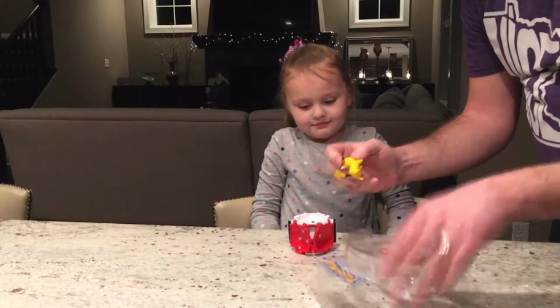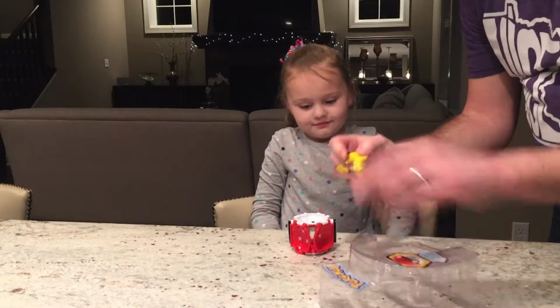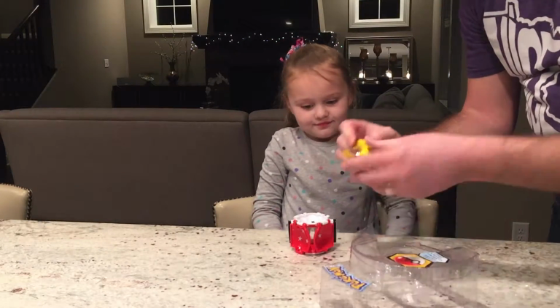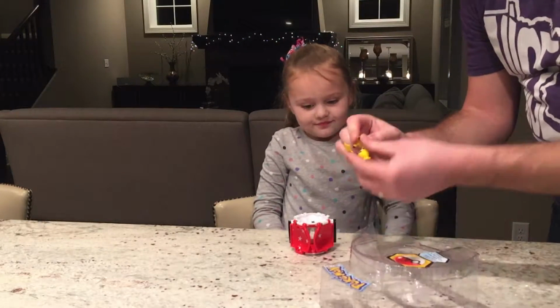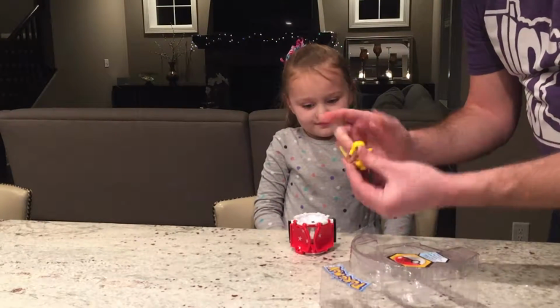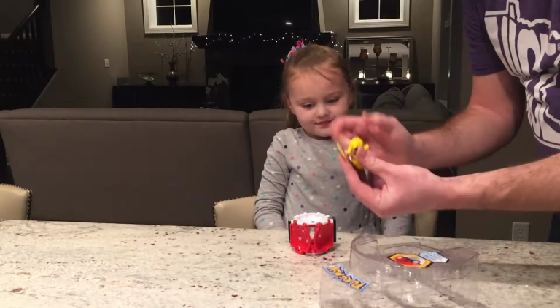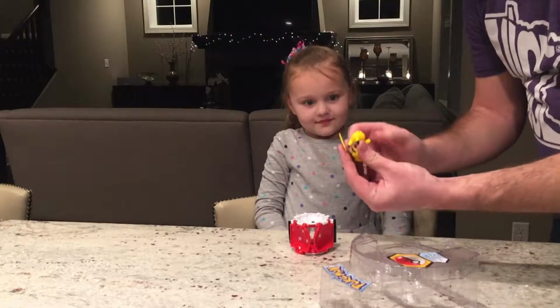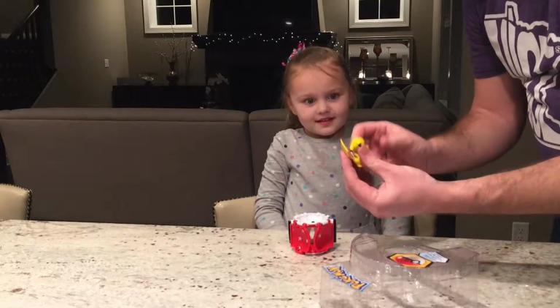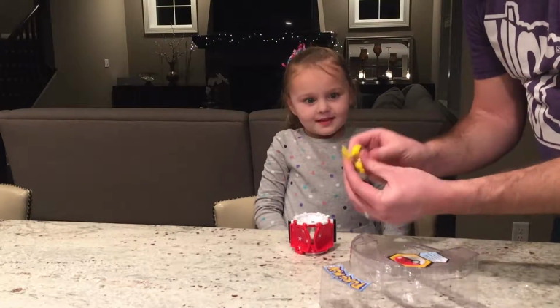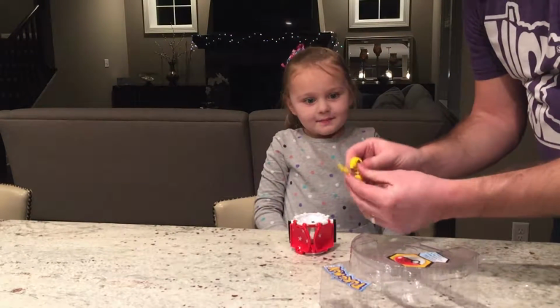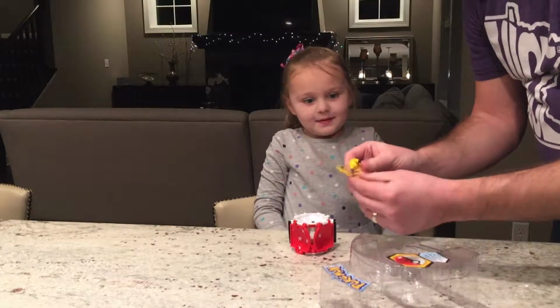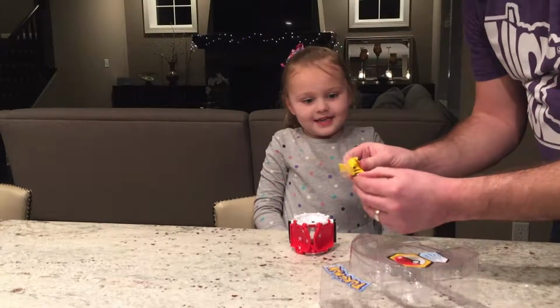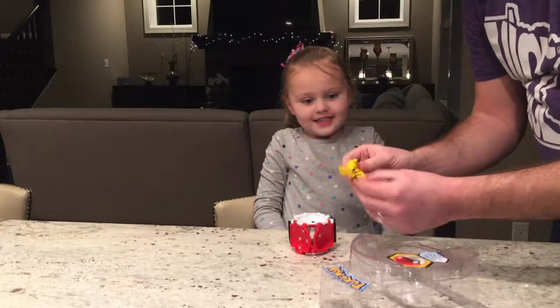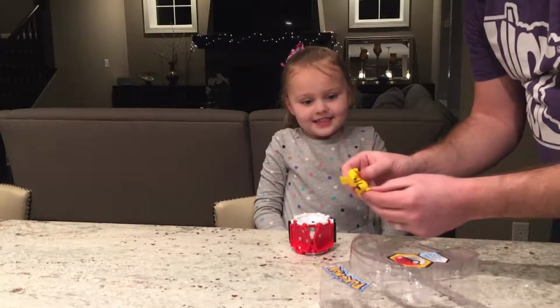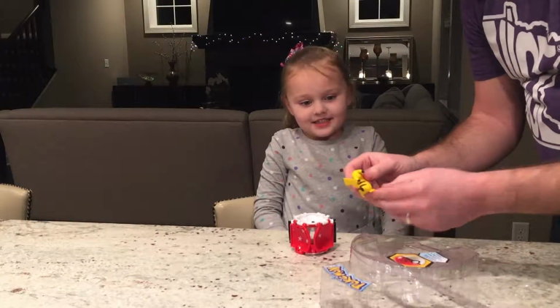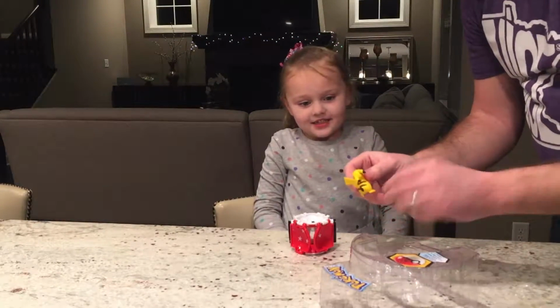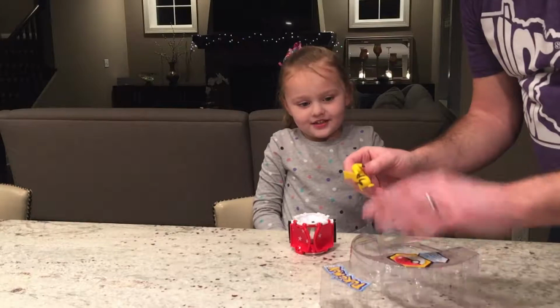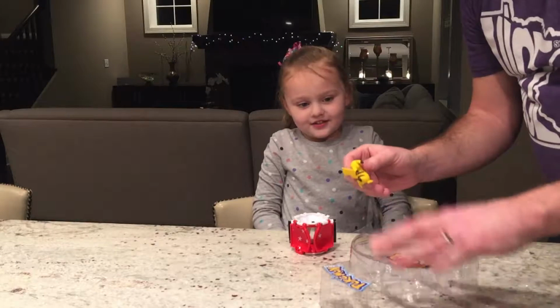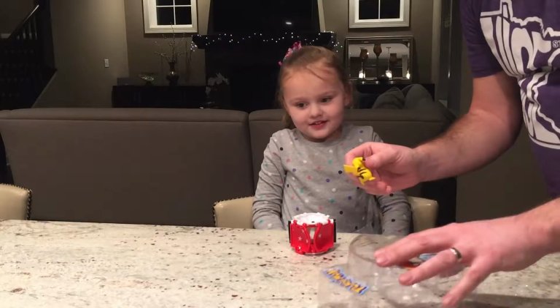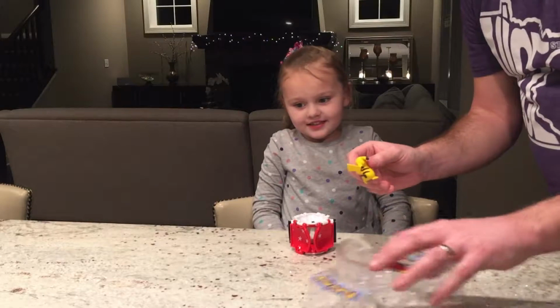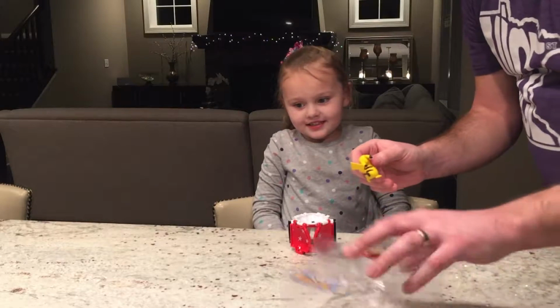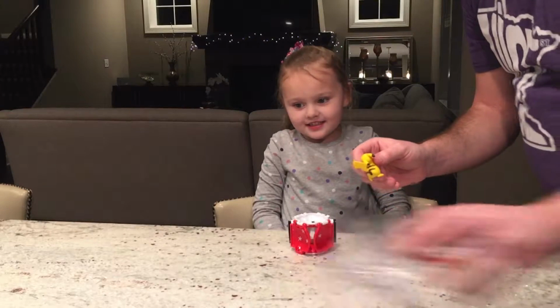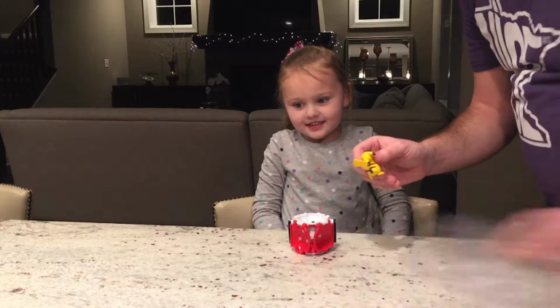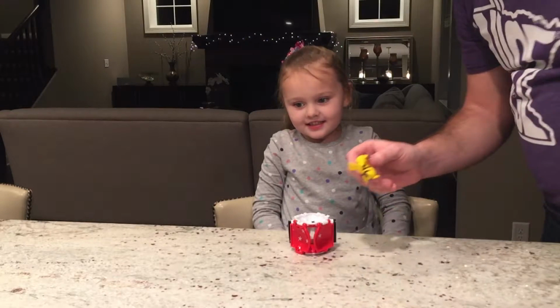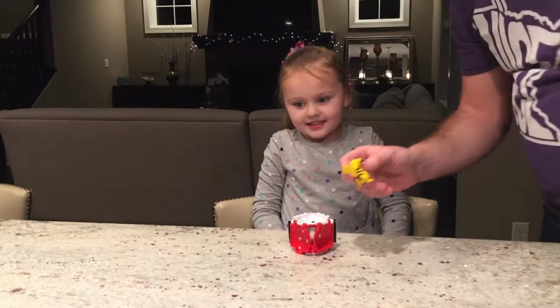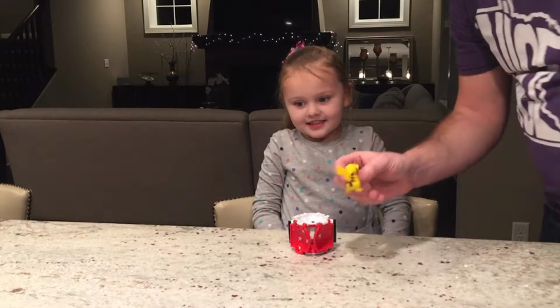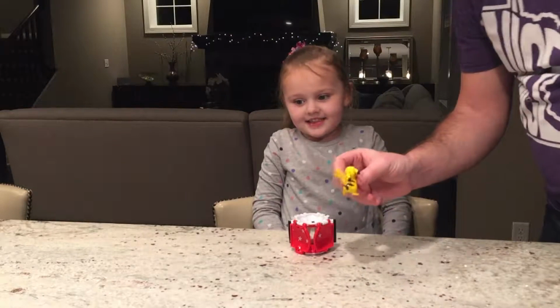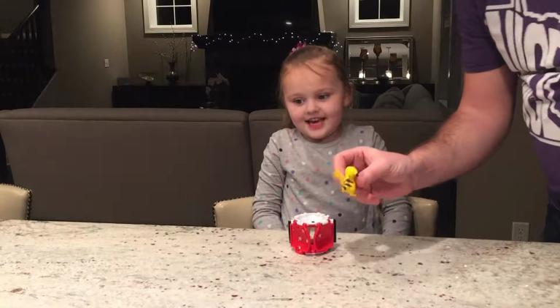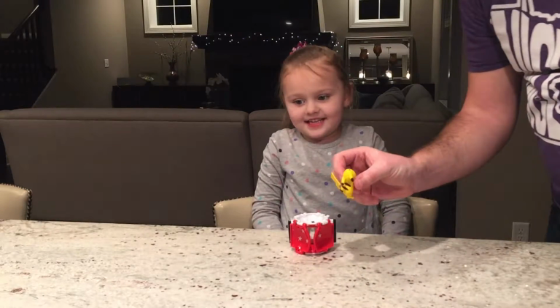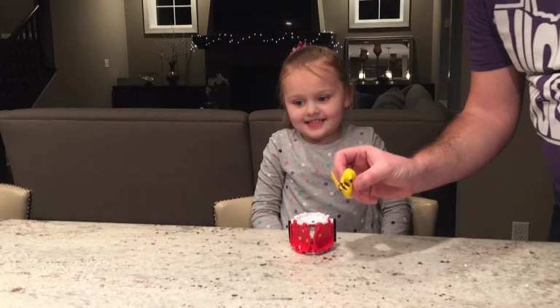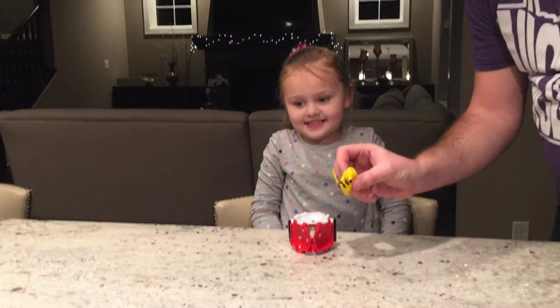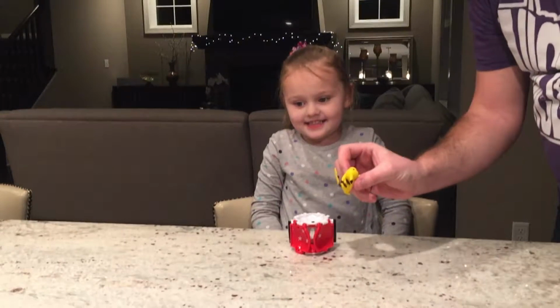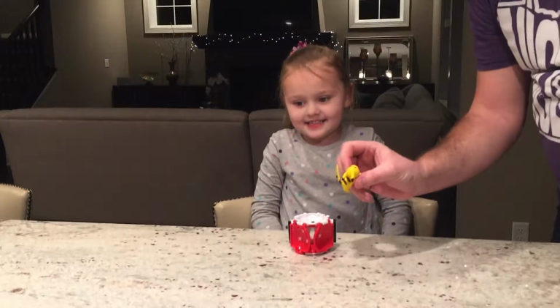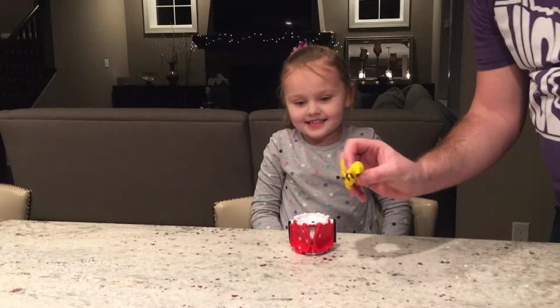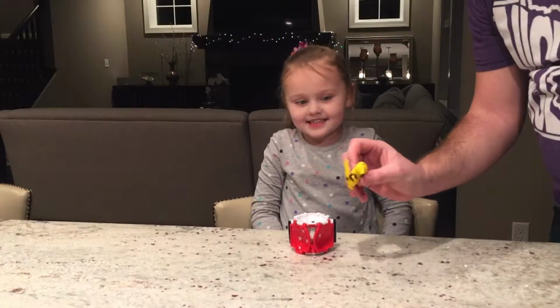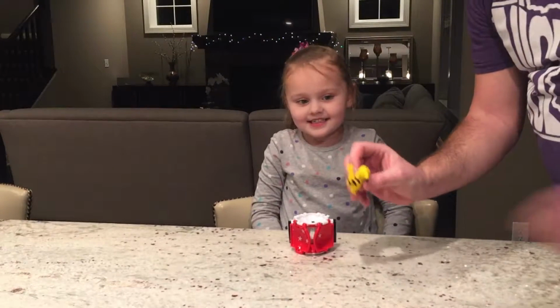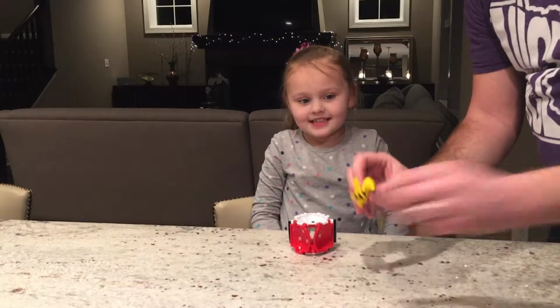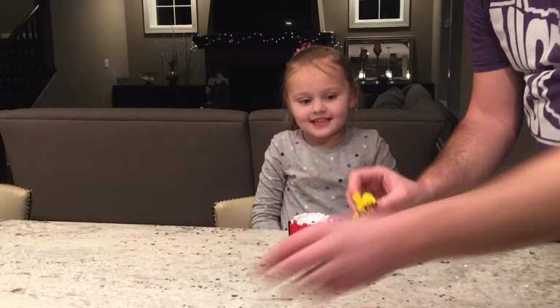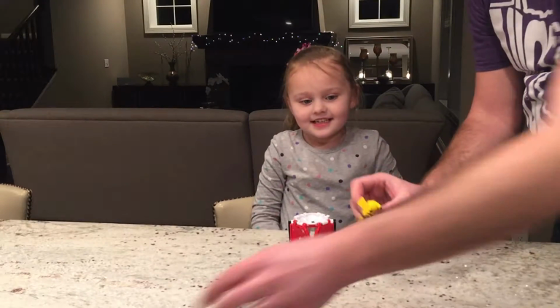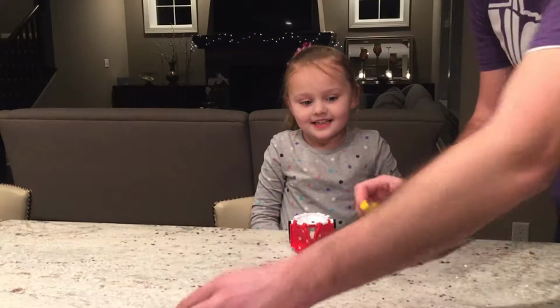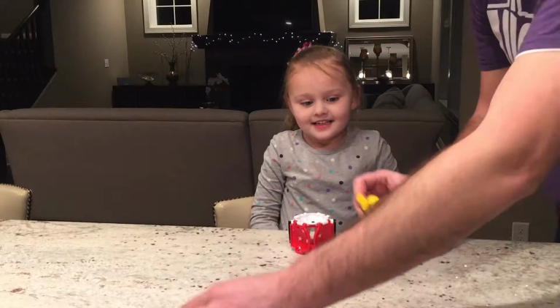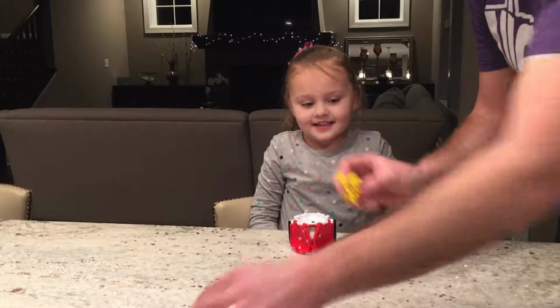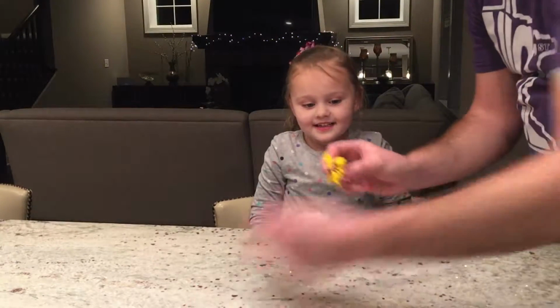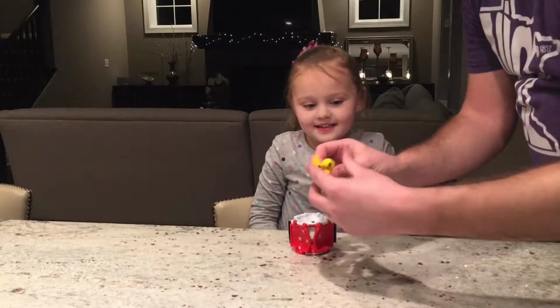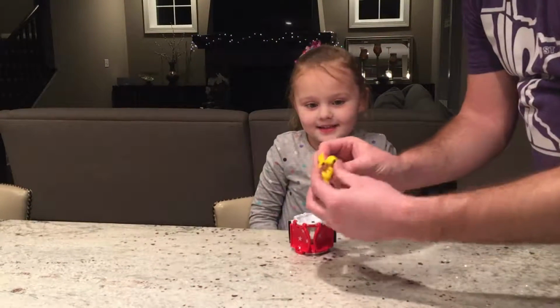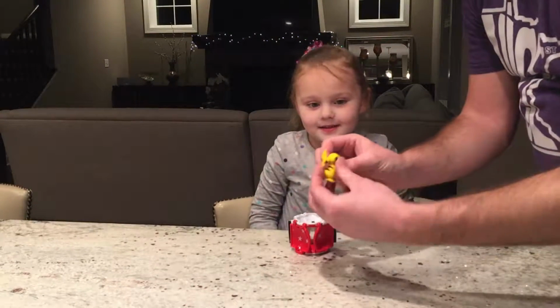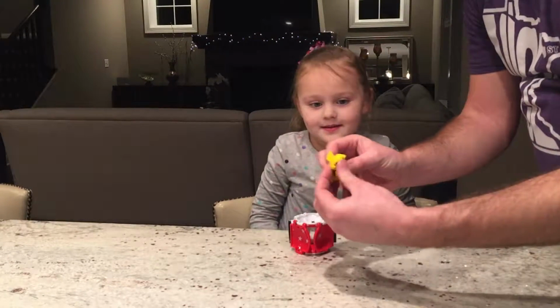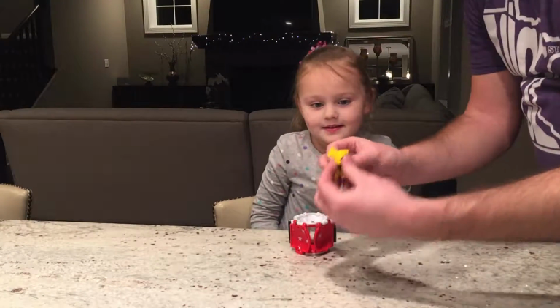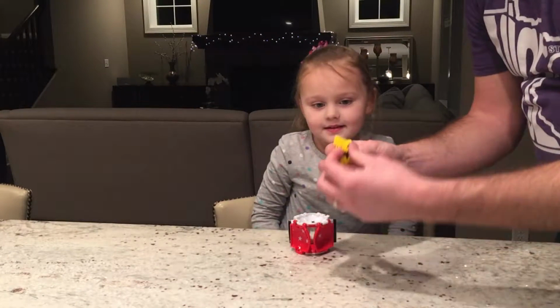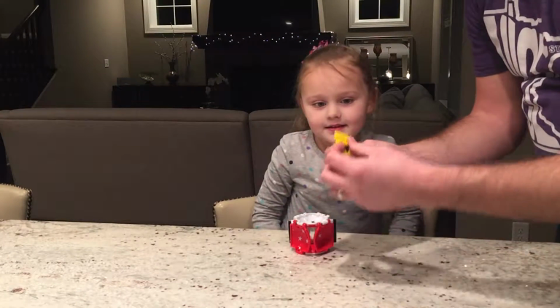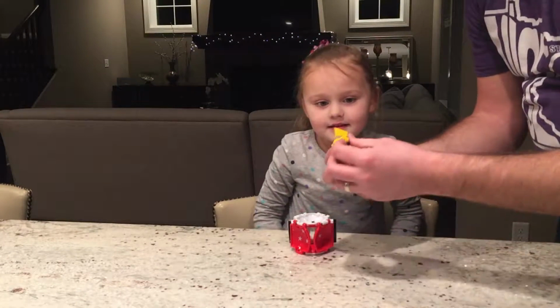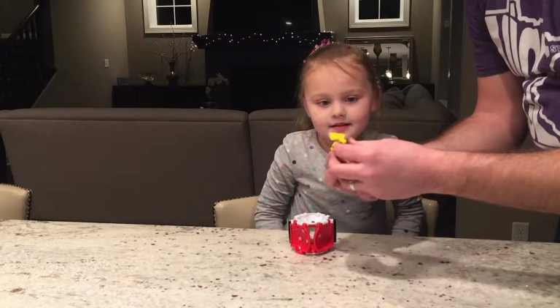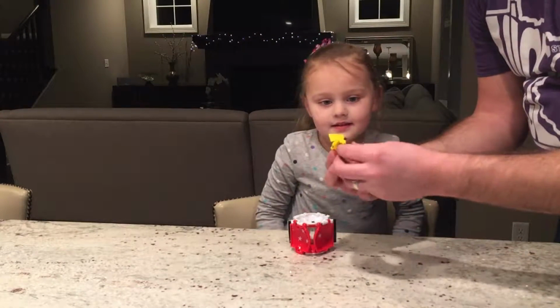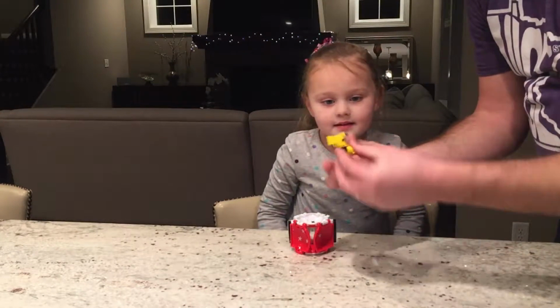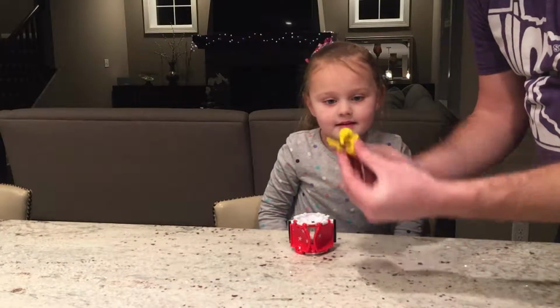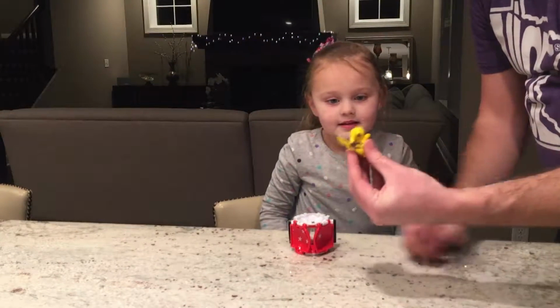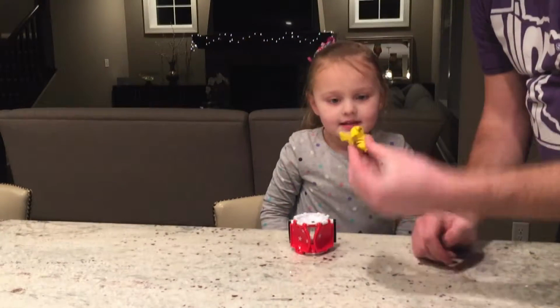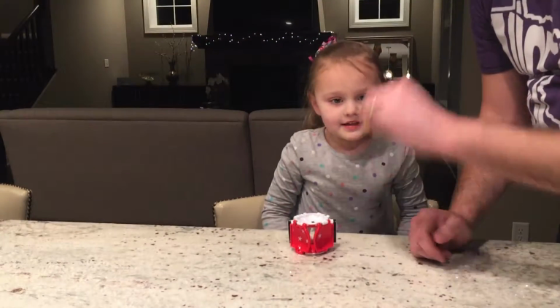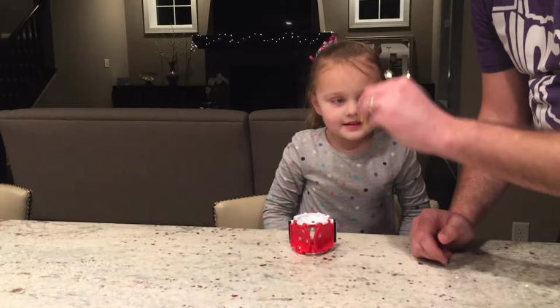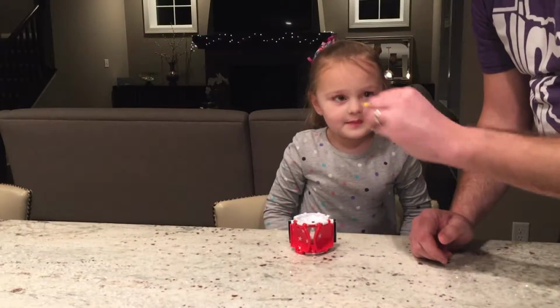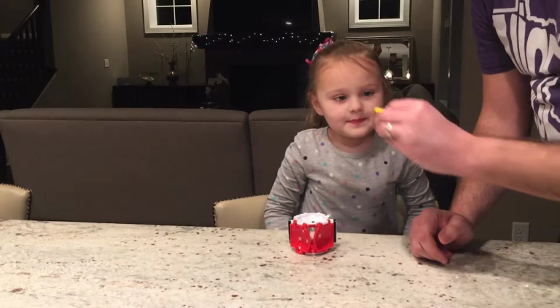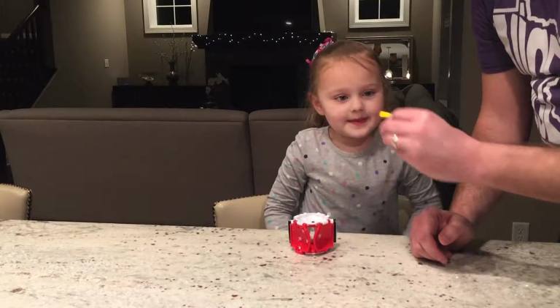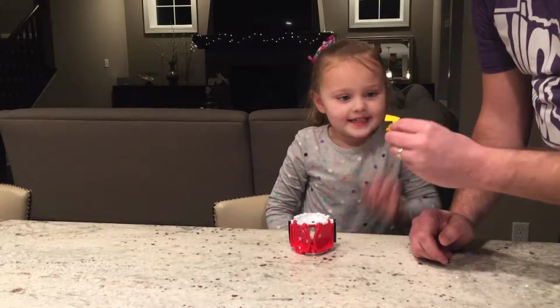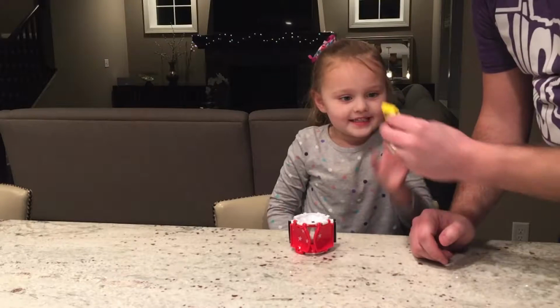Who's this guy? Pikachu. Are you sure? Yes. Okay. Here you go. There's Pikachu.